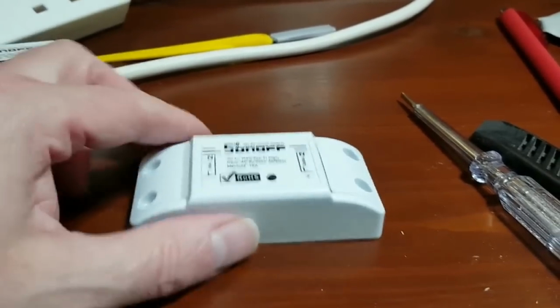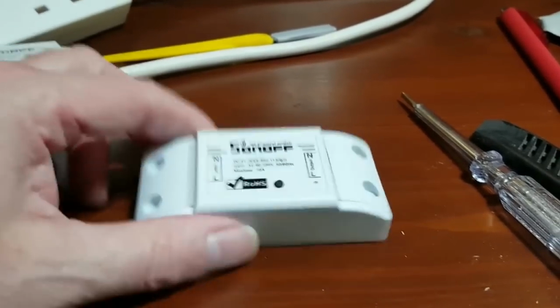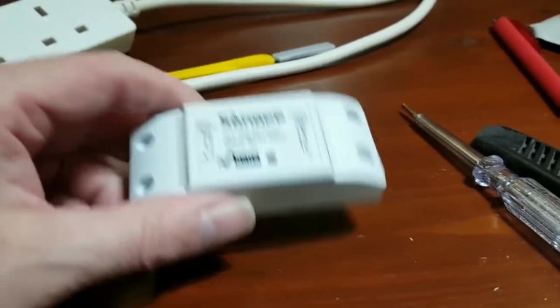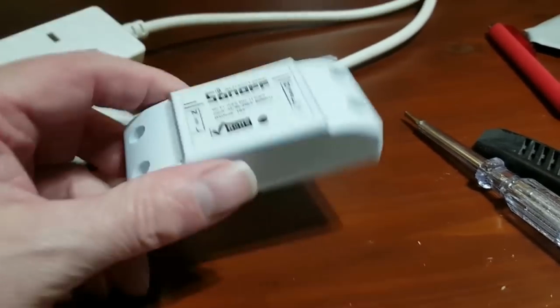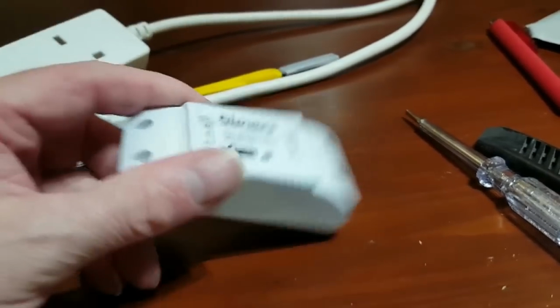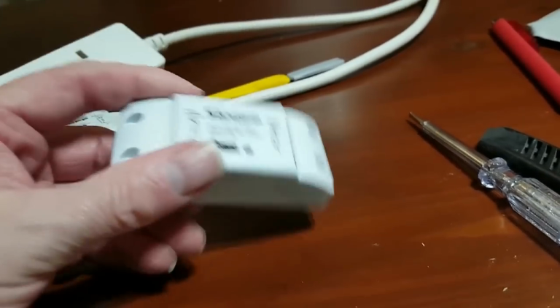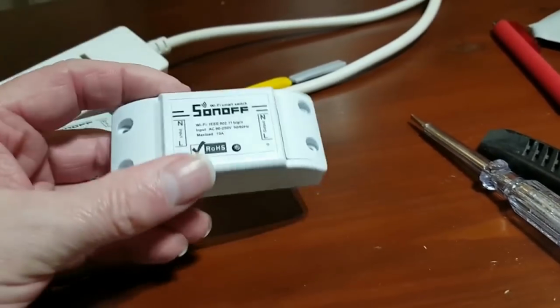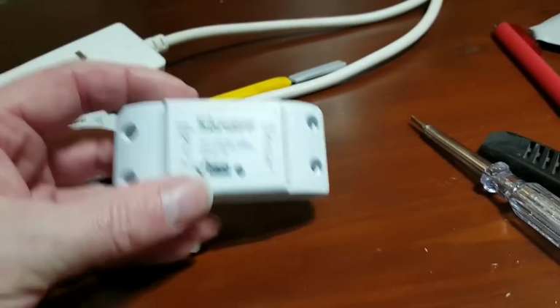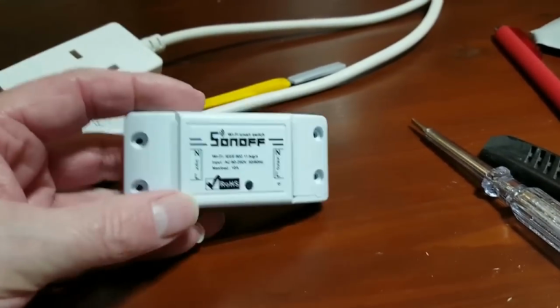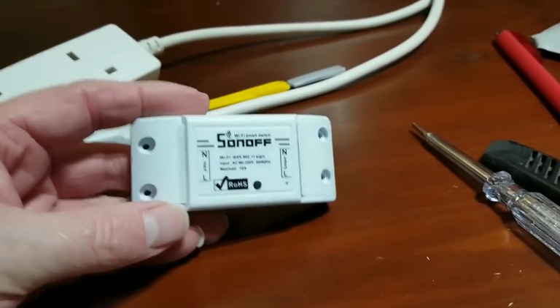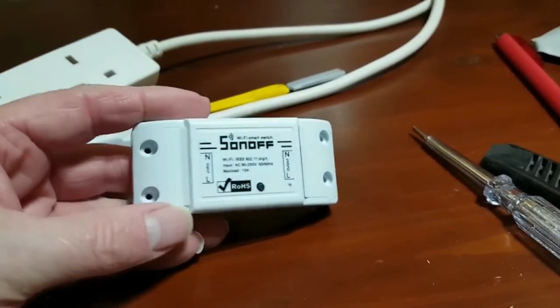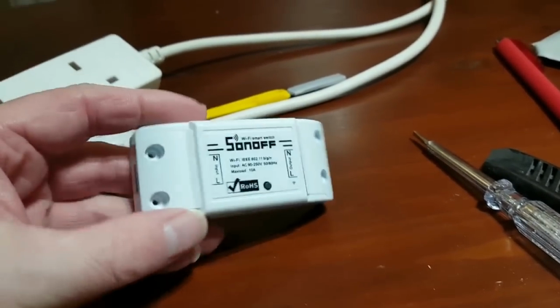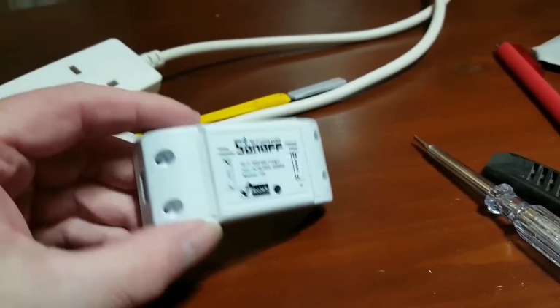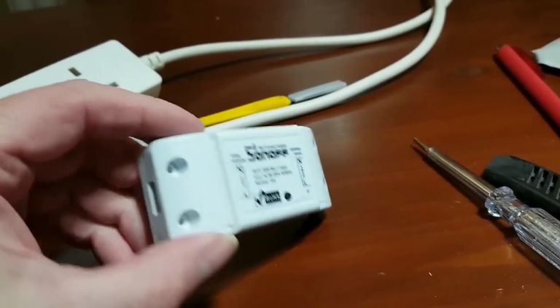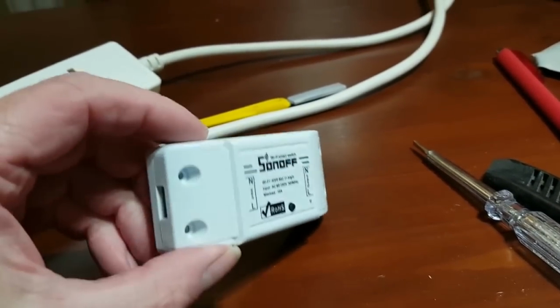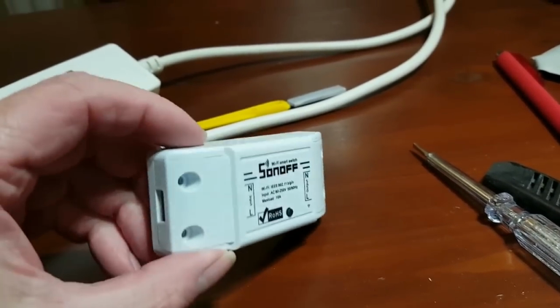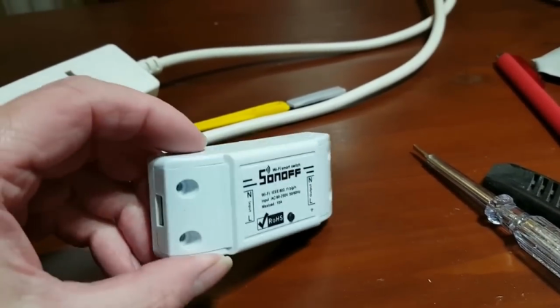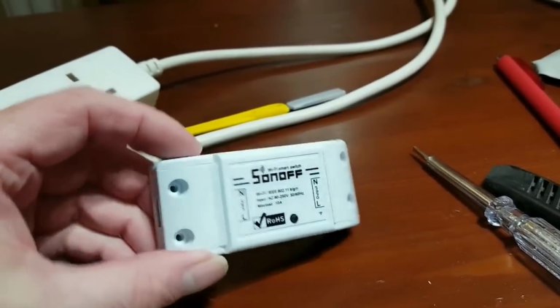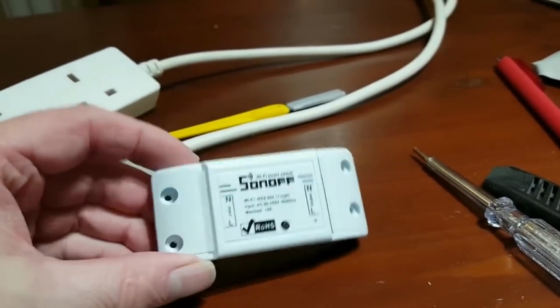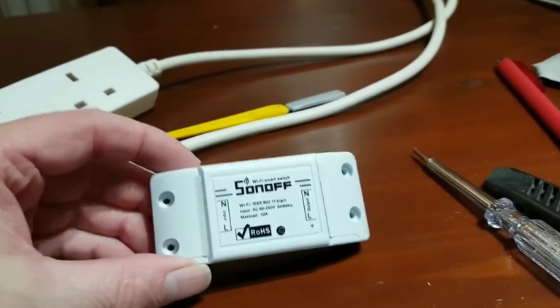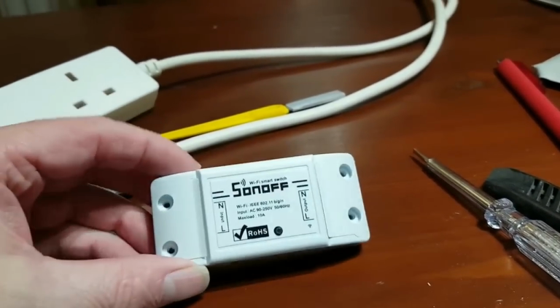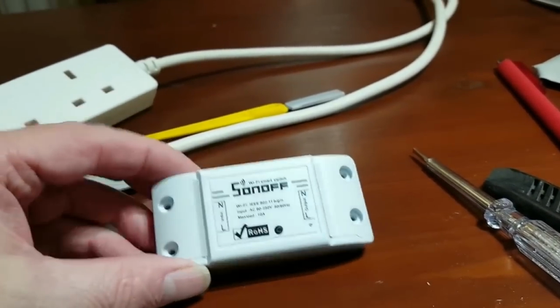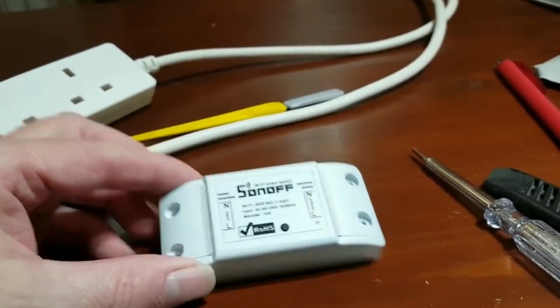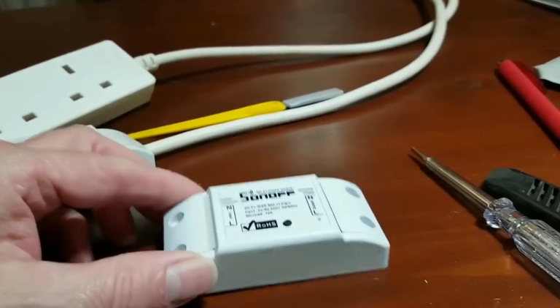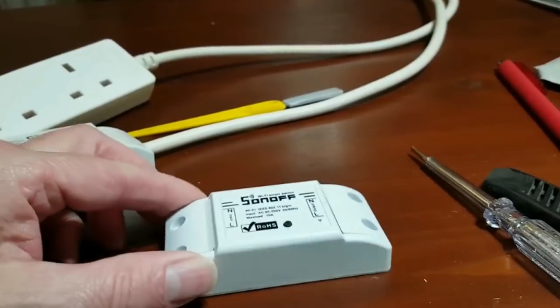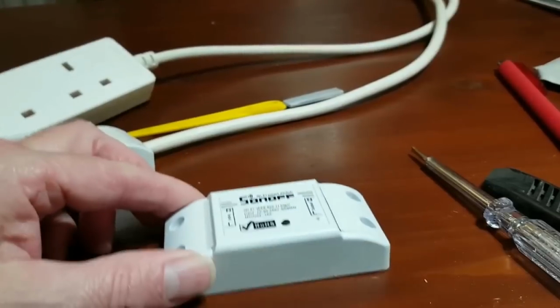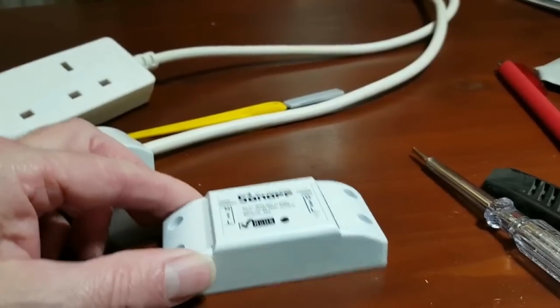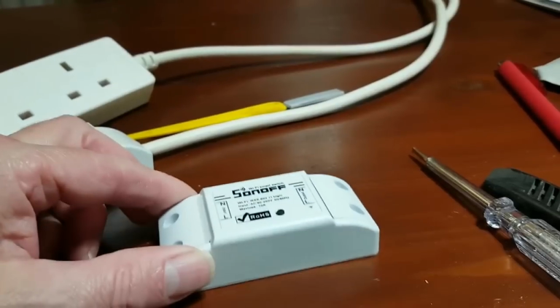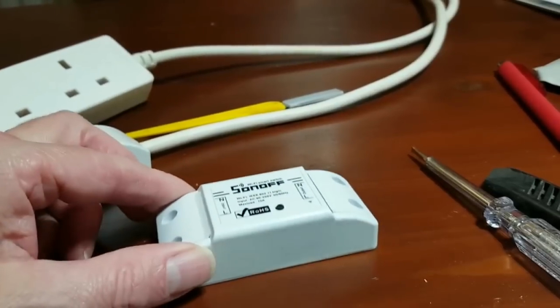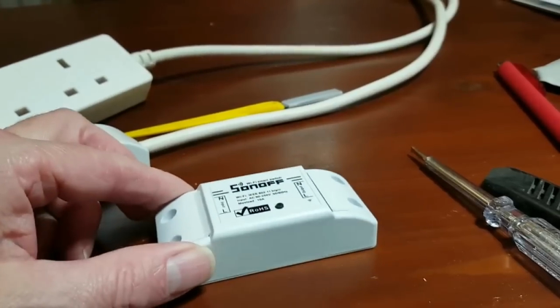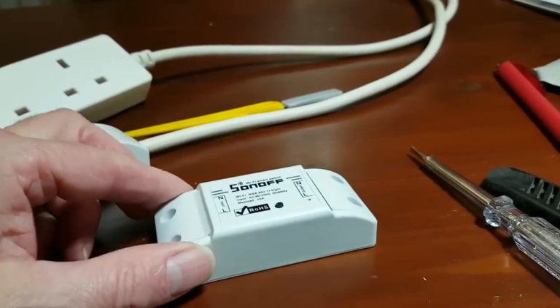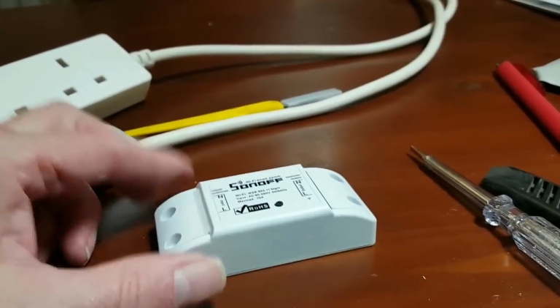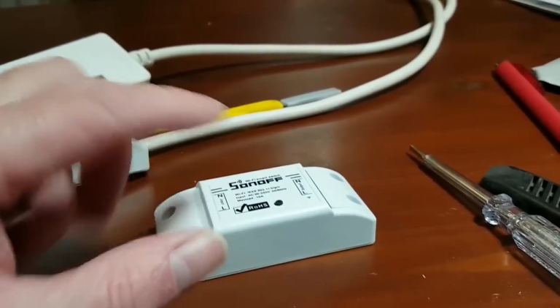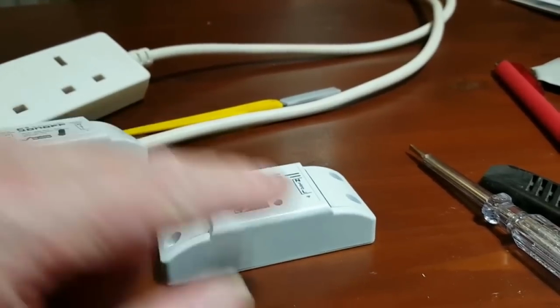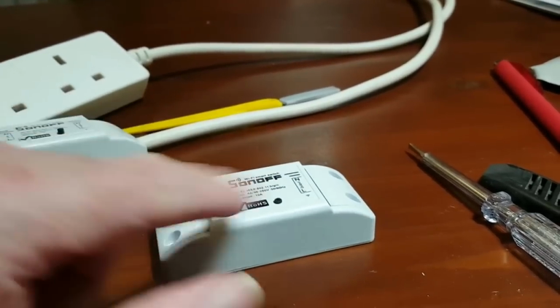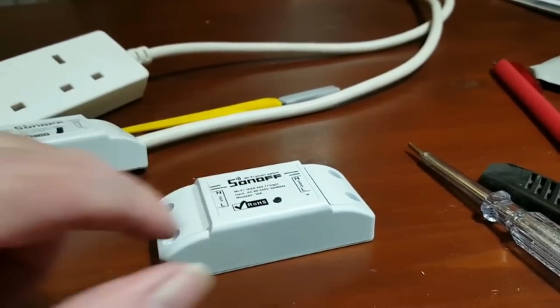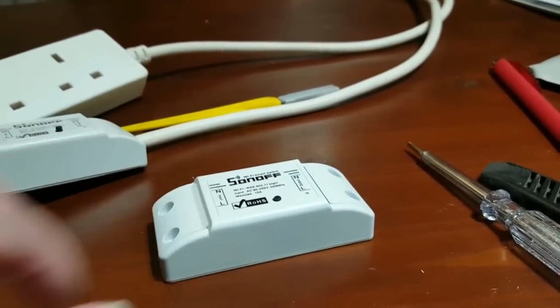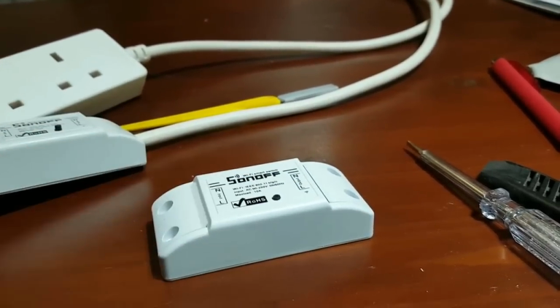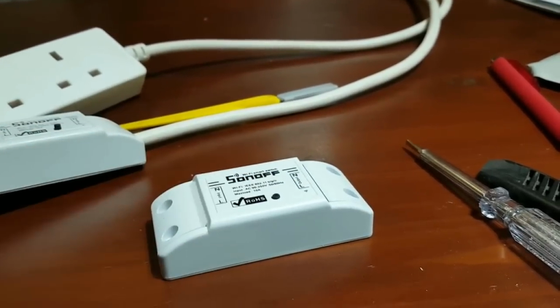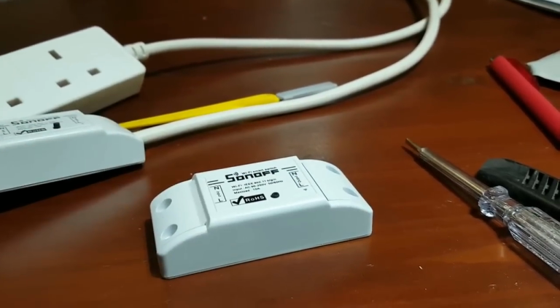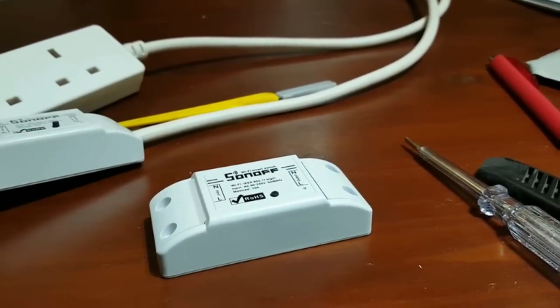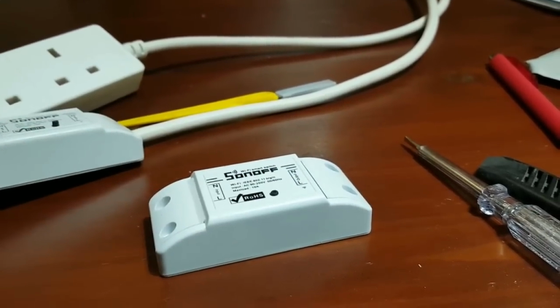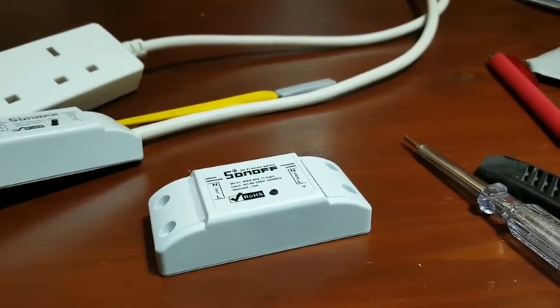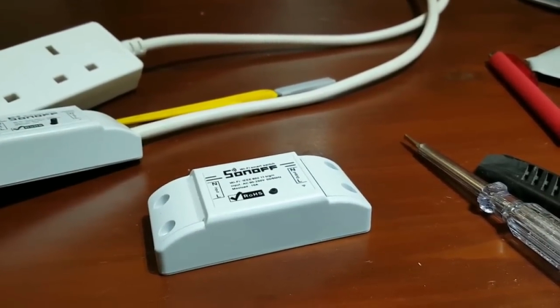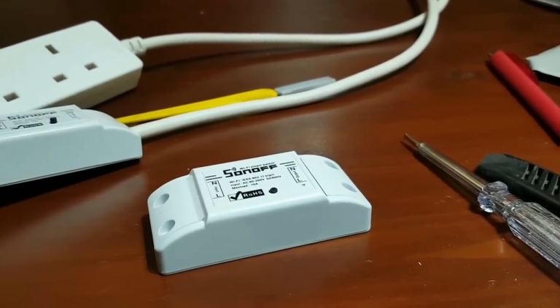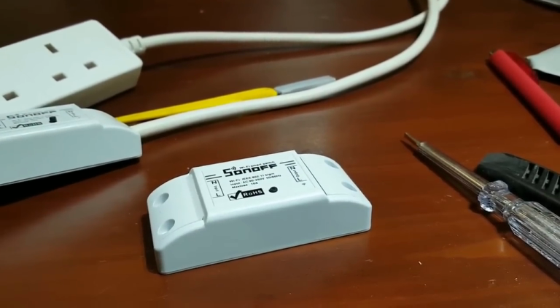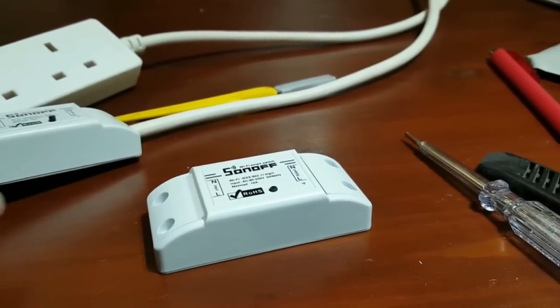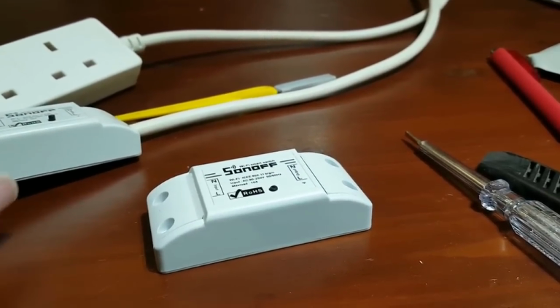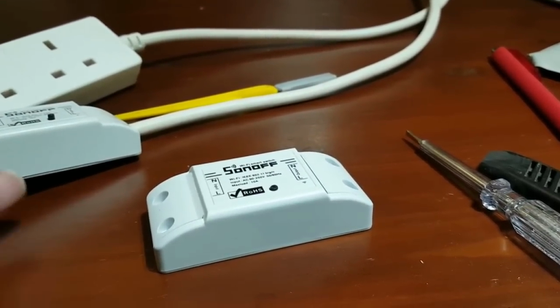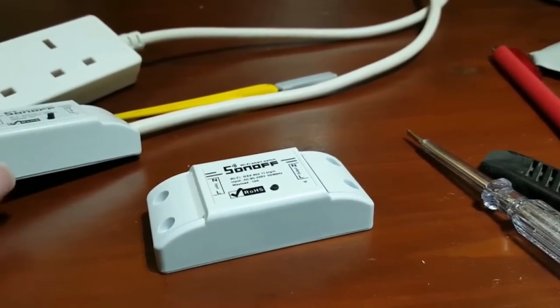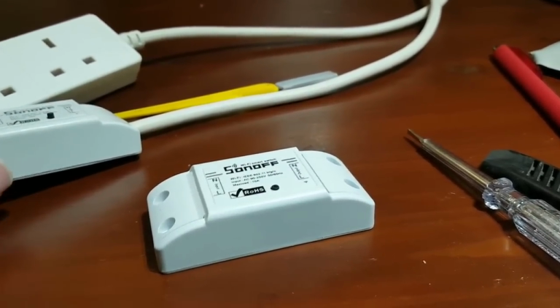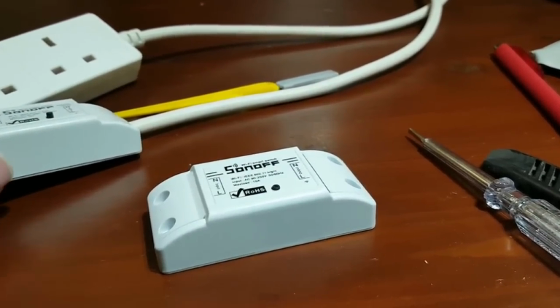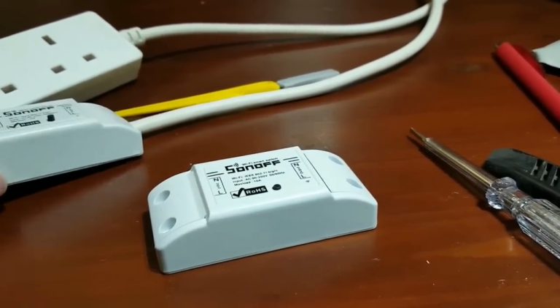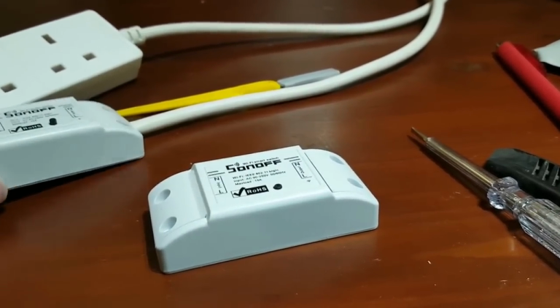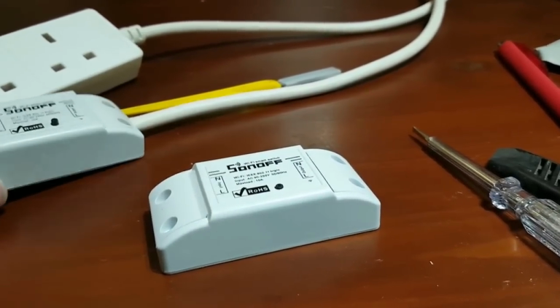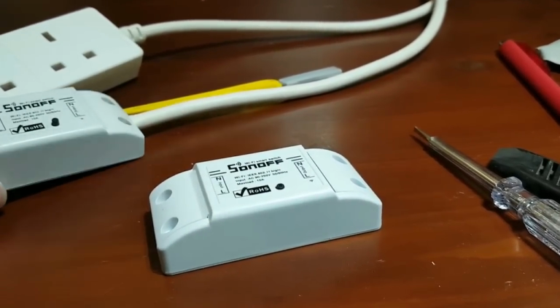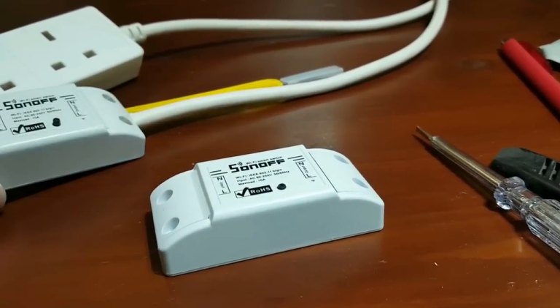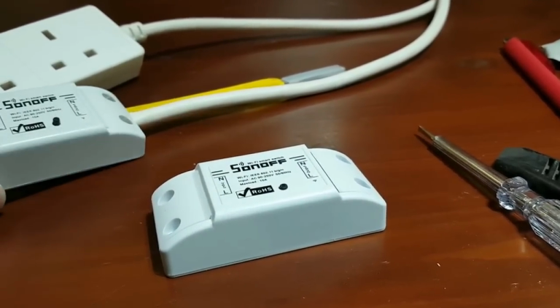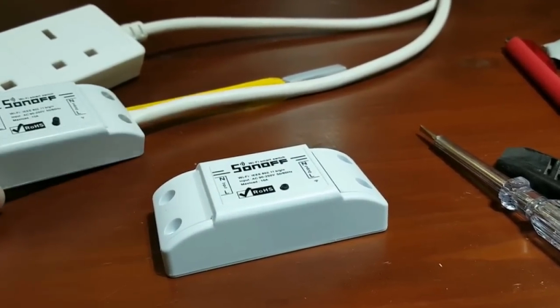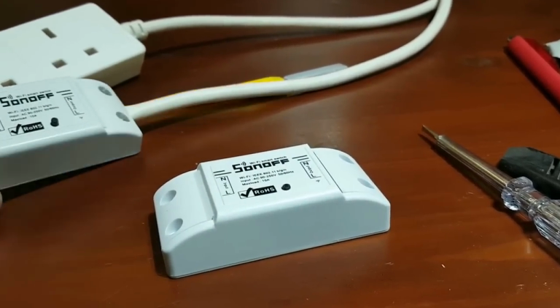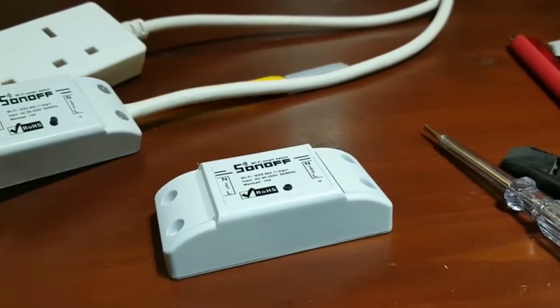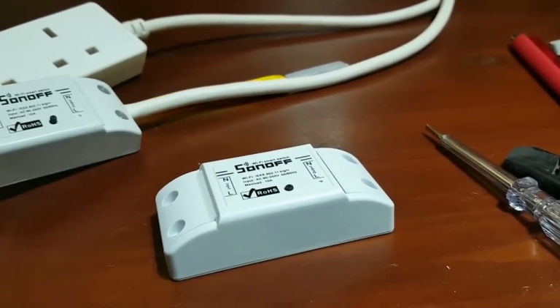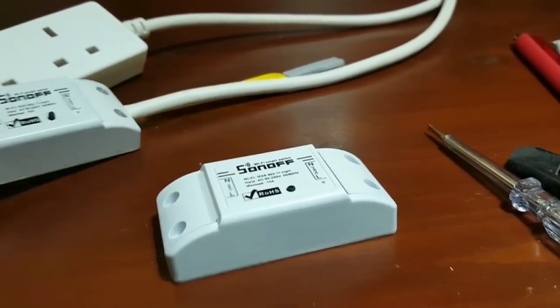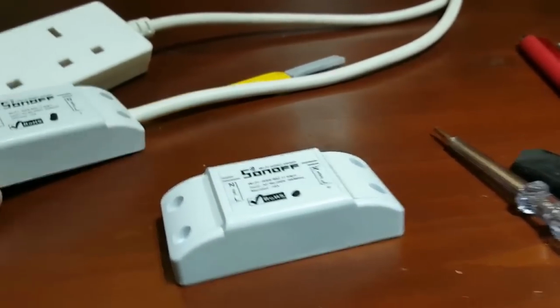I'm just going to do a short video and show you how to wire in the Sonoff device and connect it to your cell phone or your home automation.